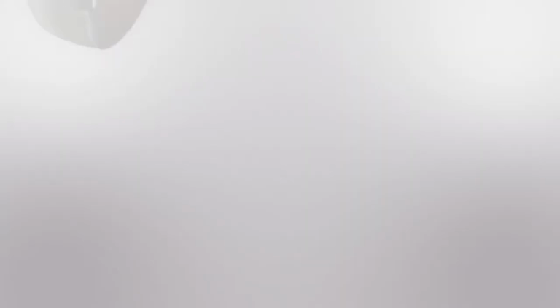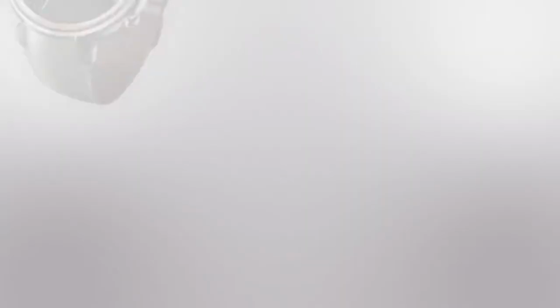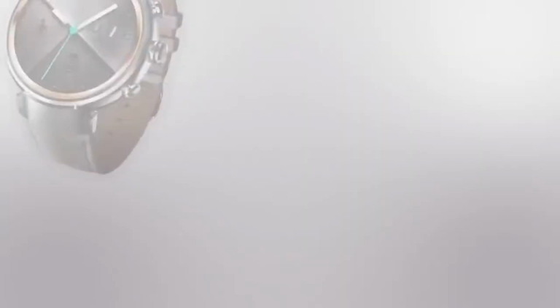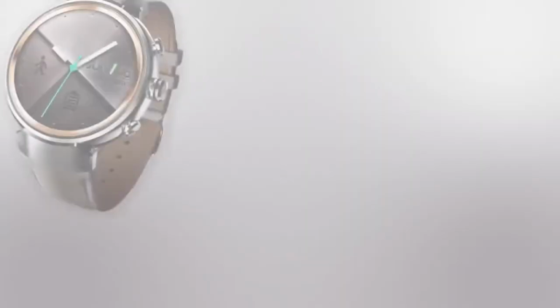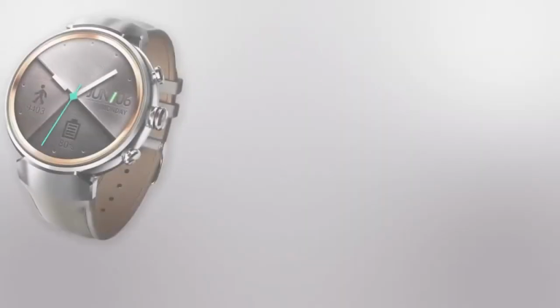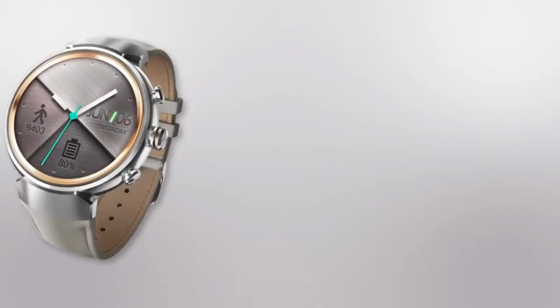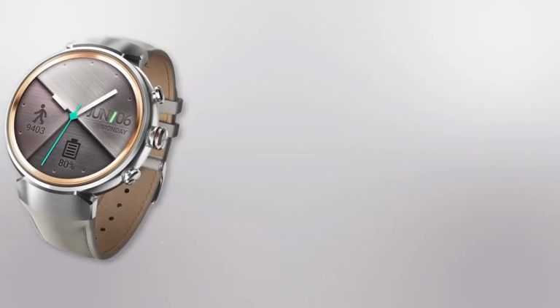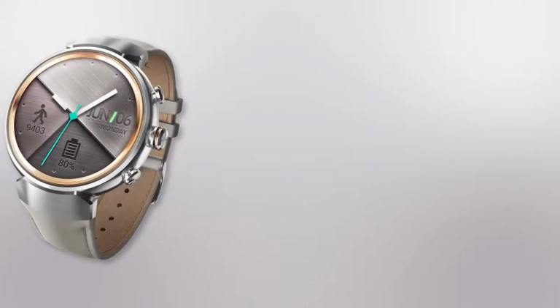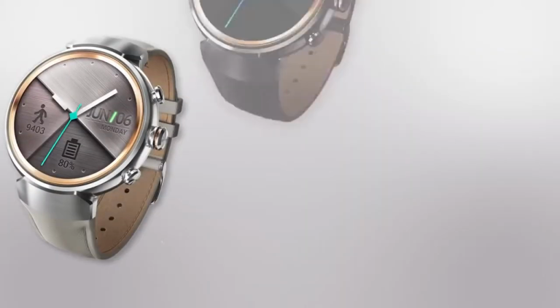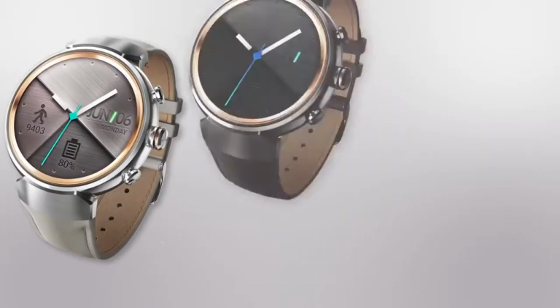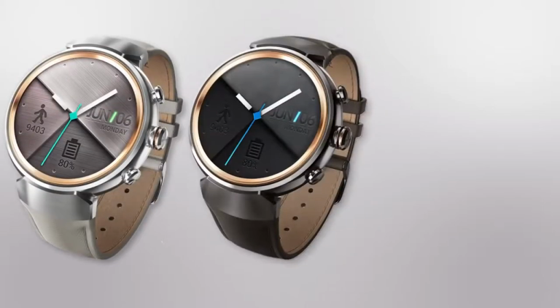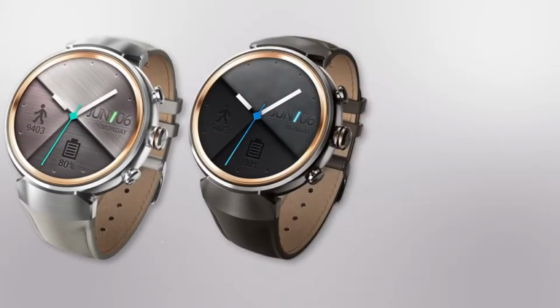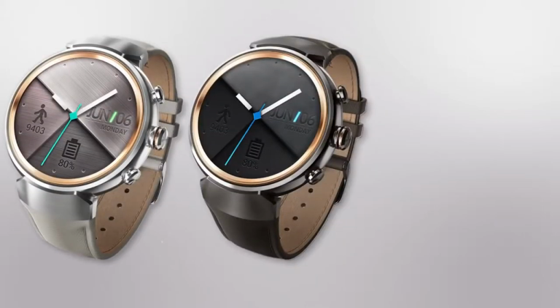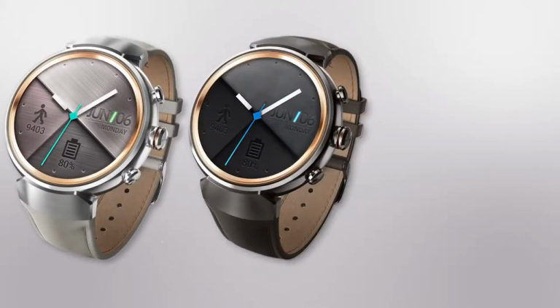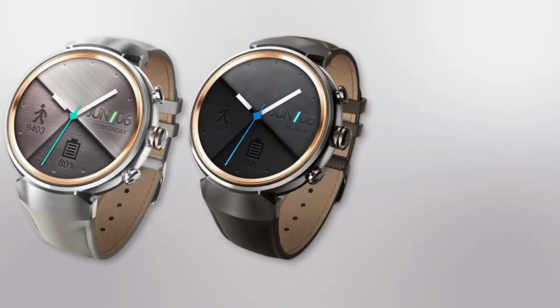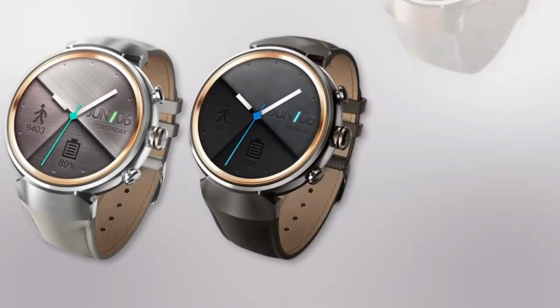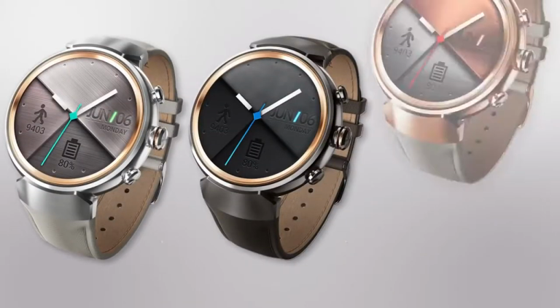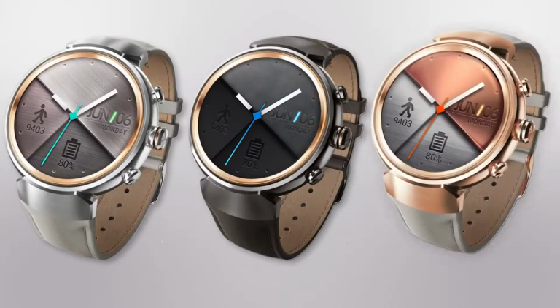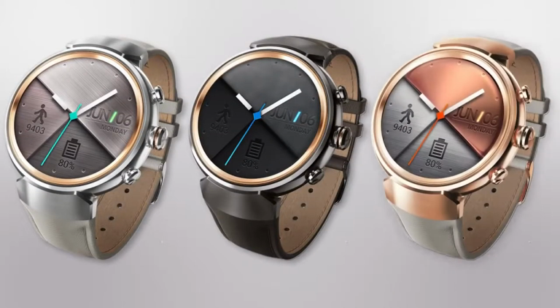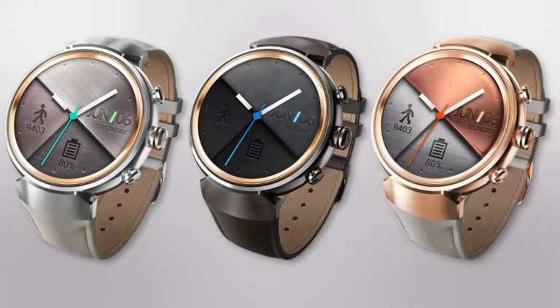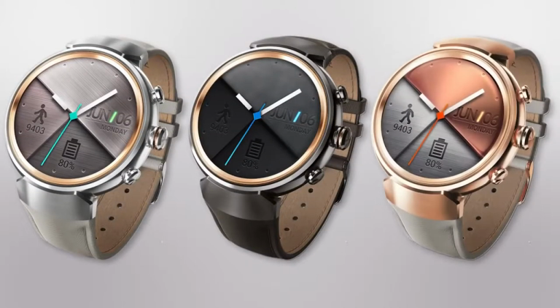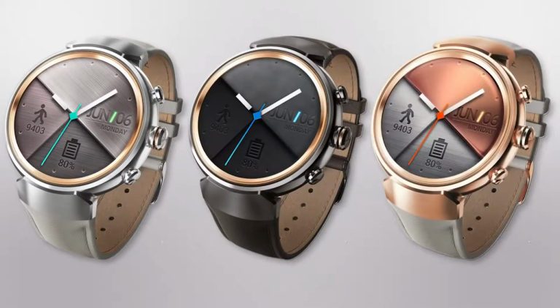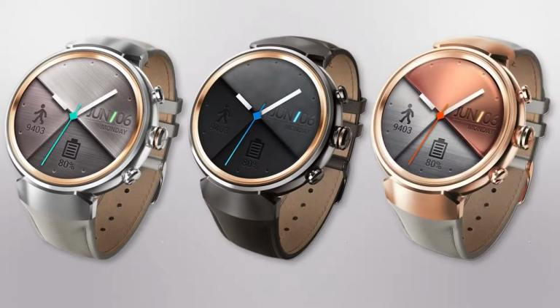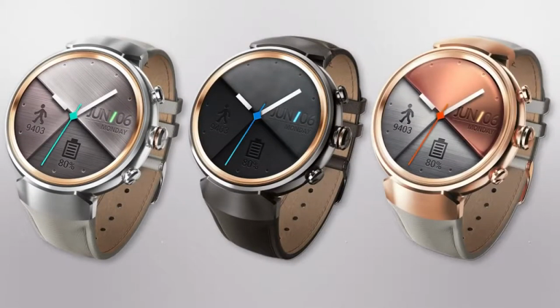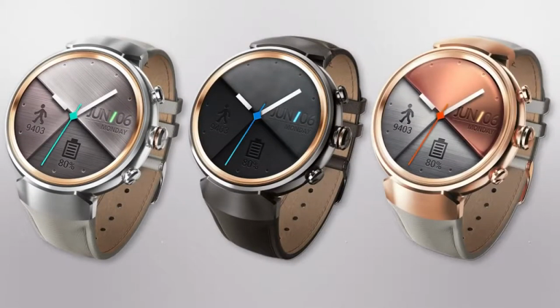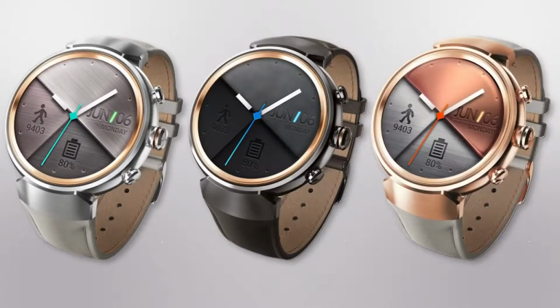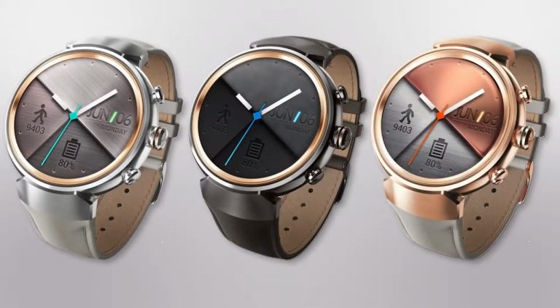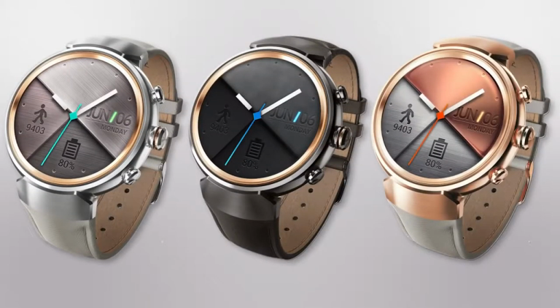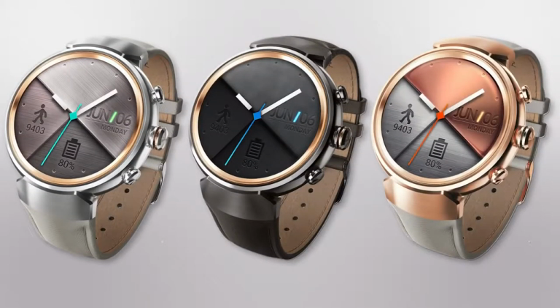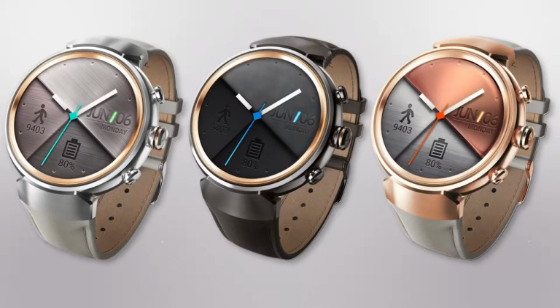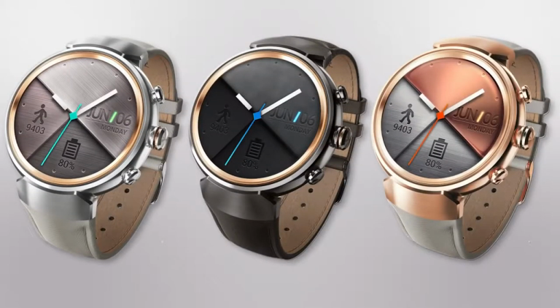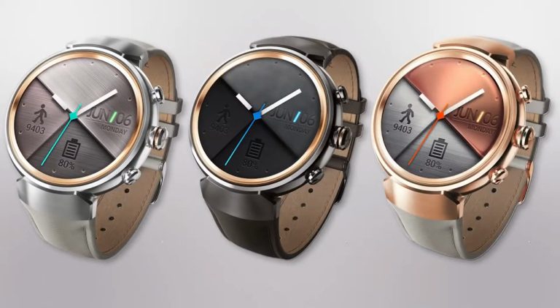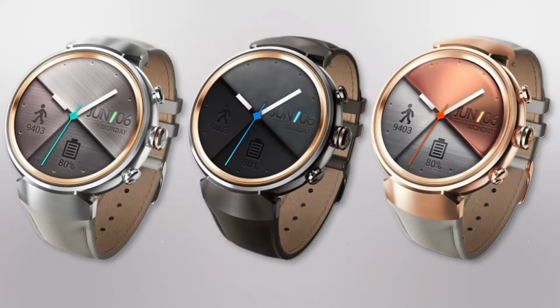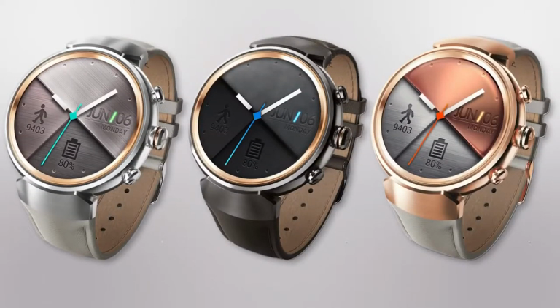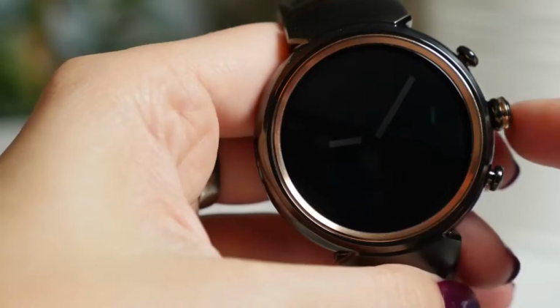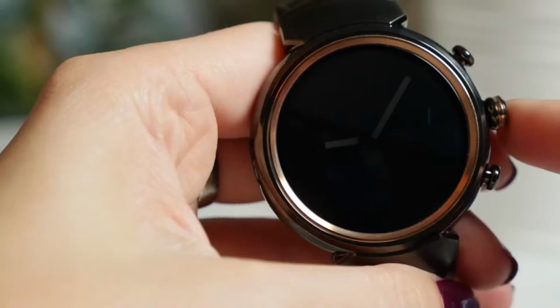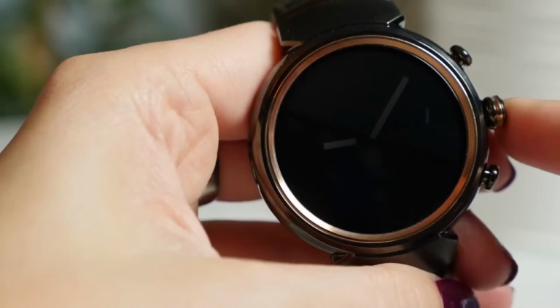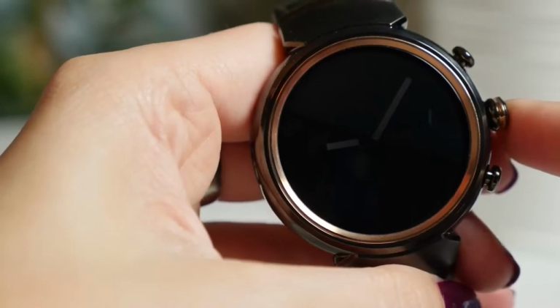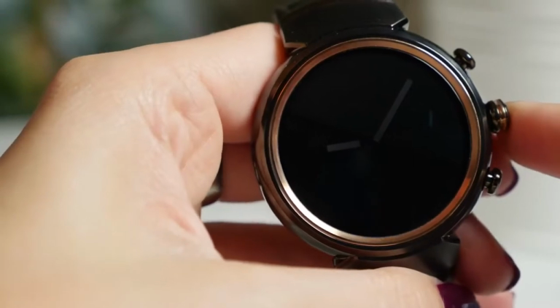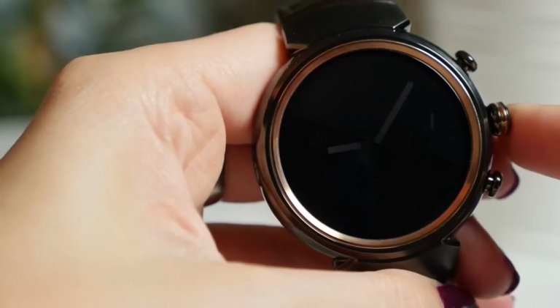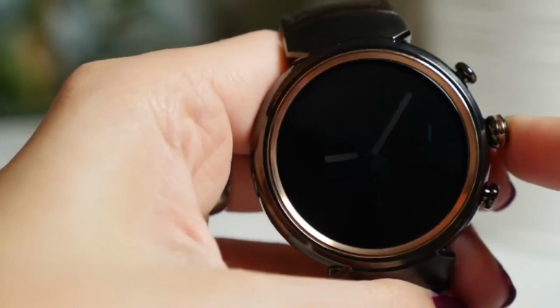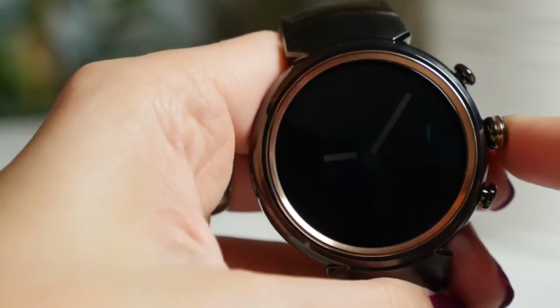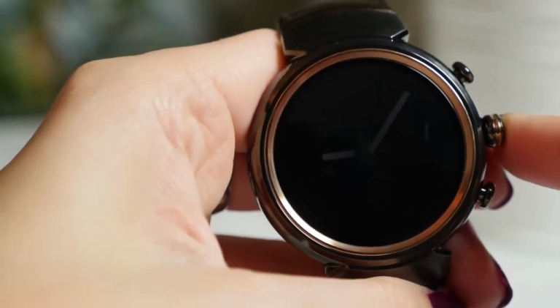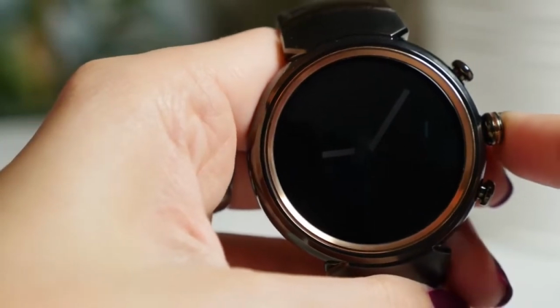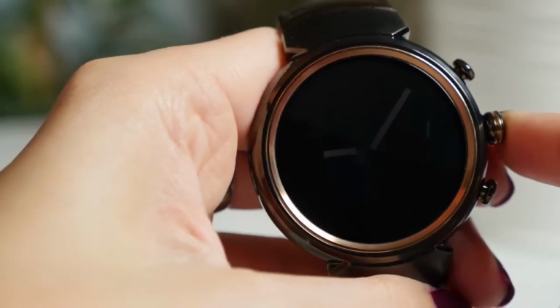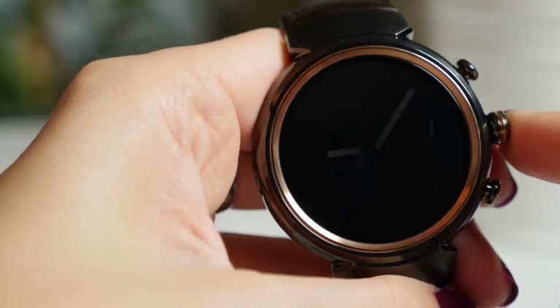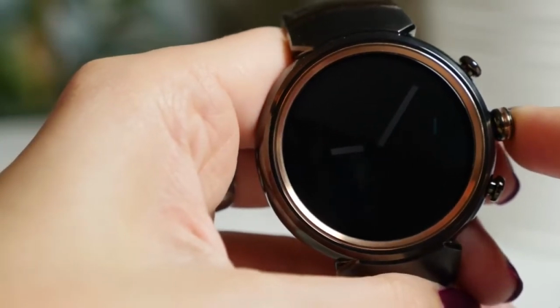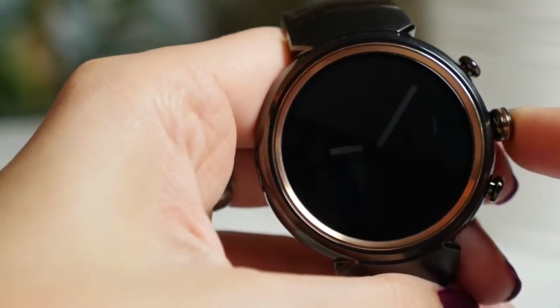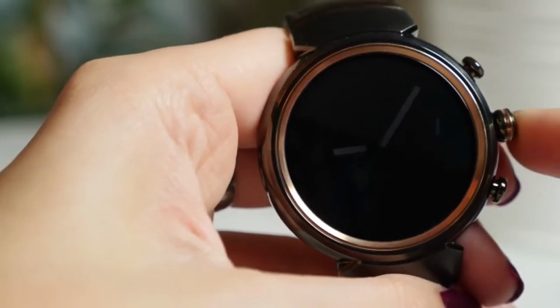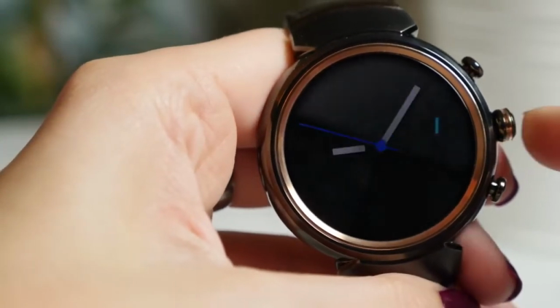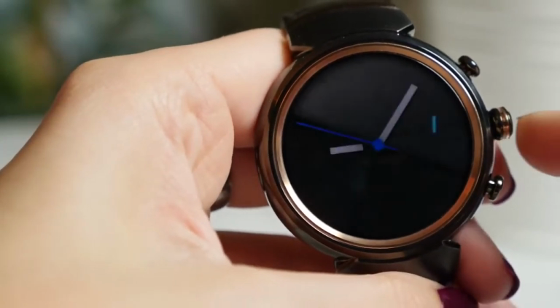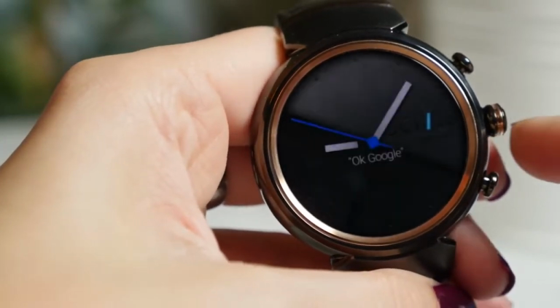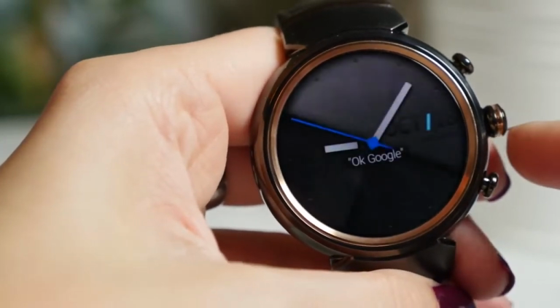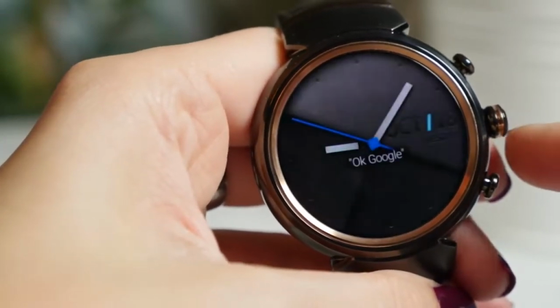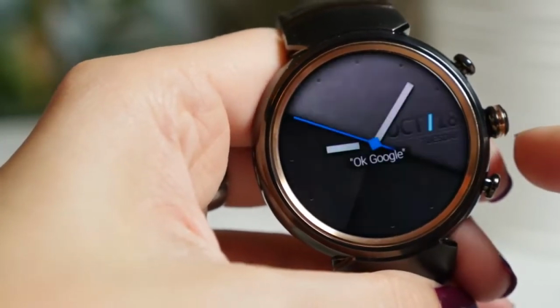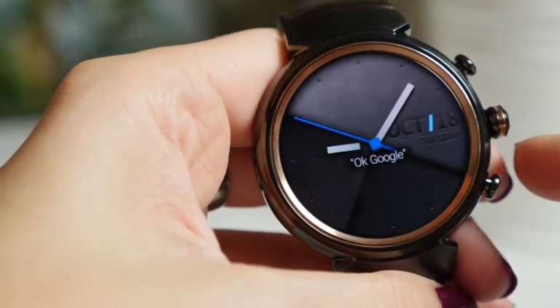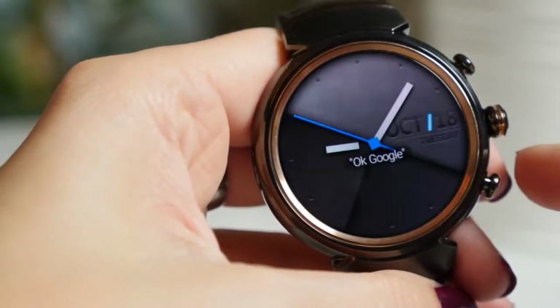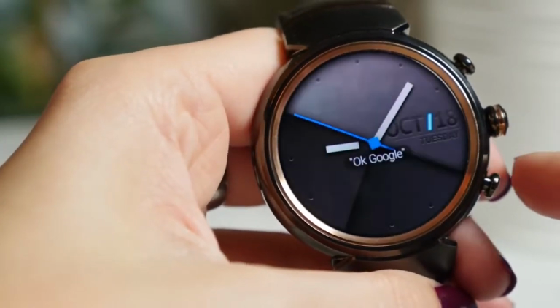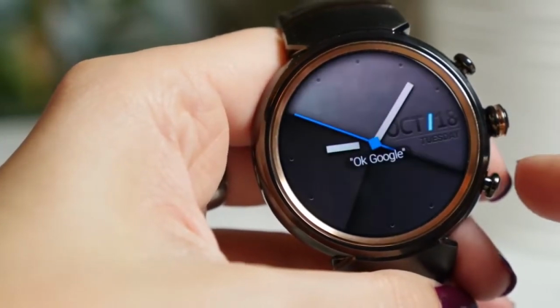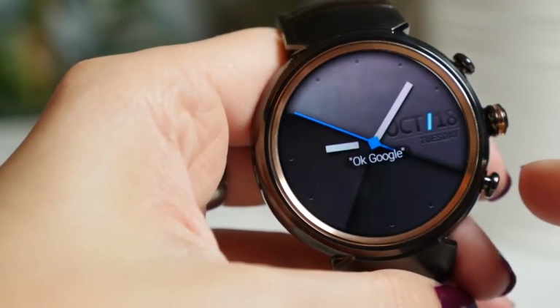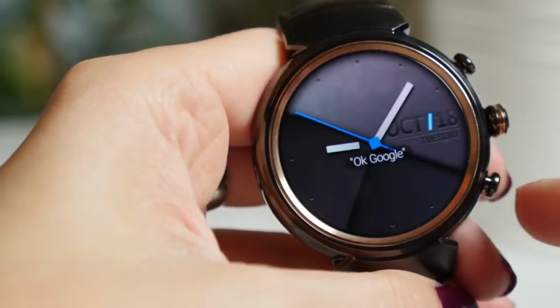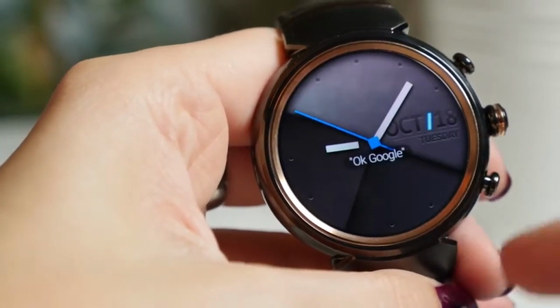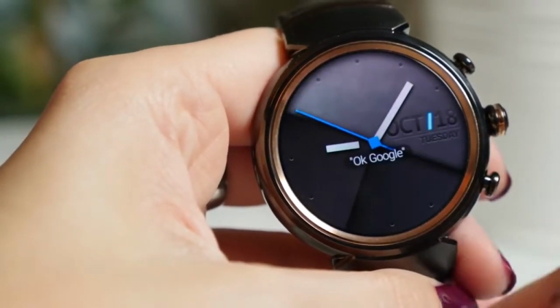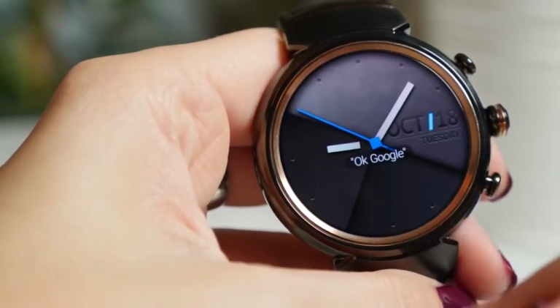Silver, gunmetal and rose gold options are all available. This premium craftsmanship can withstand the test of time.